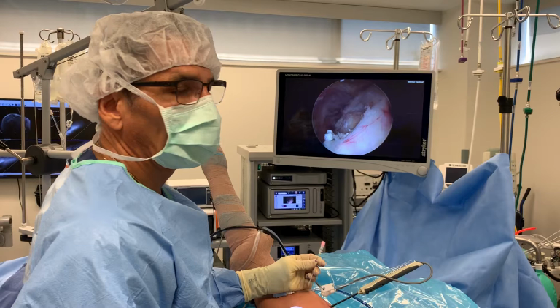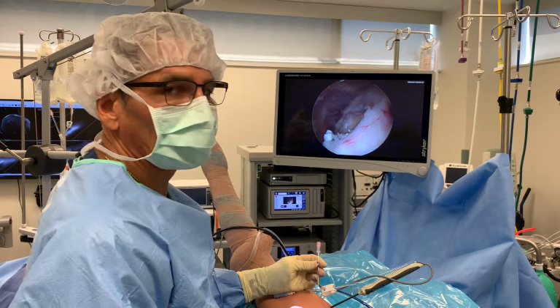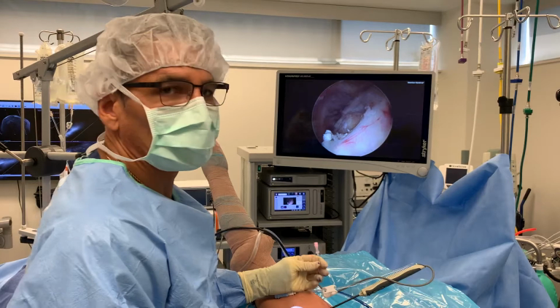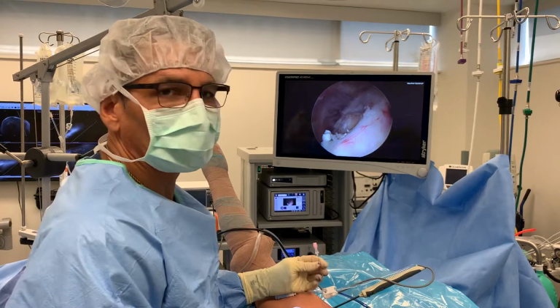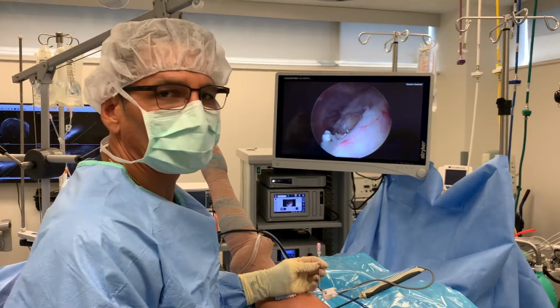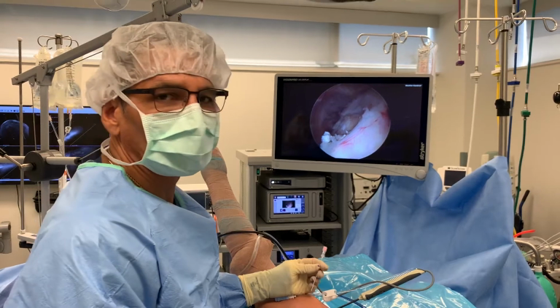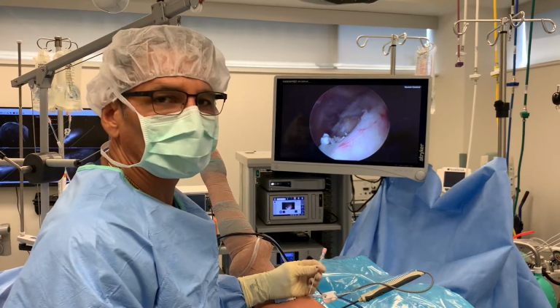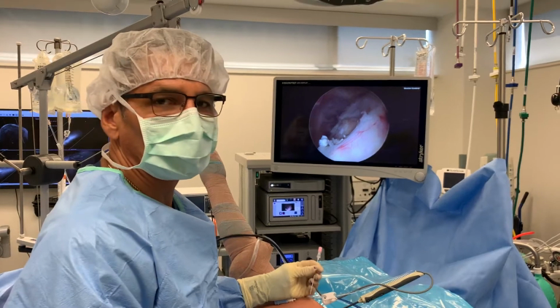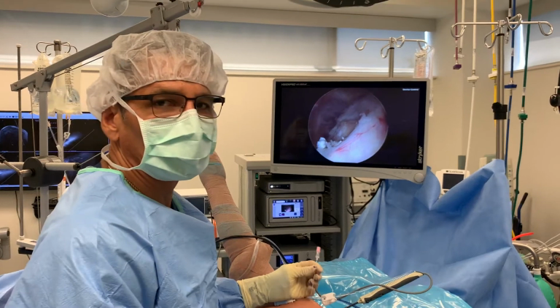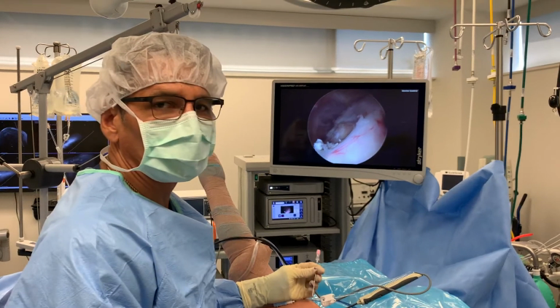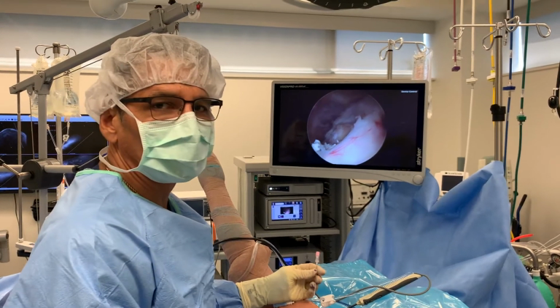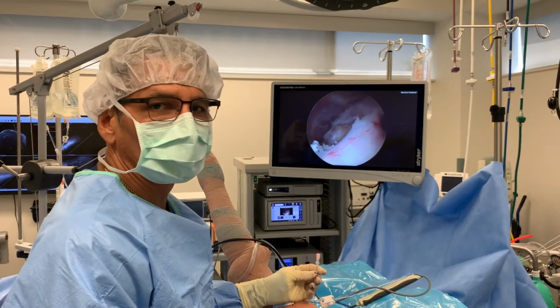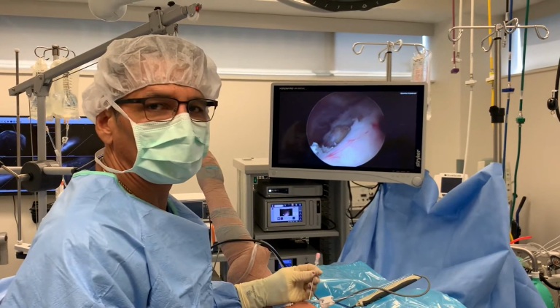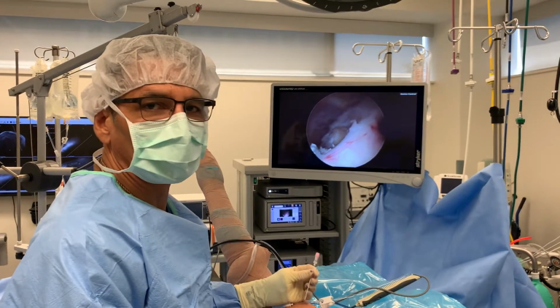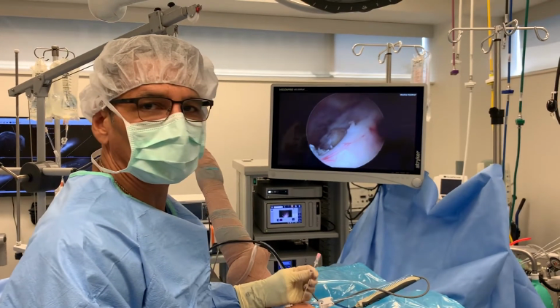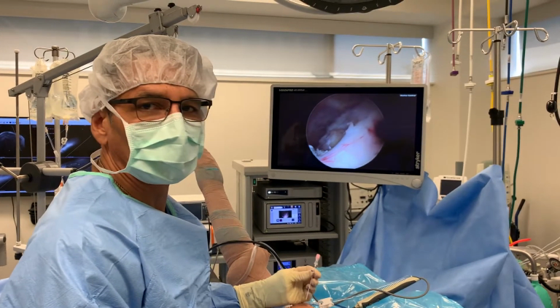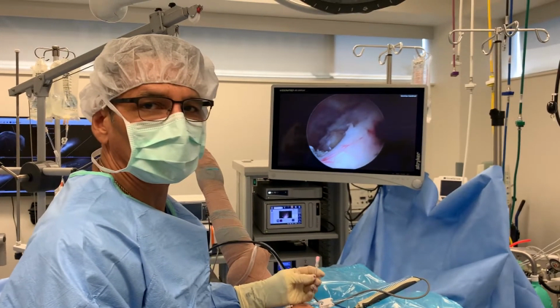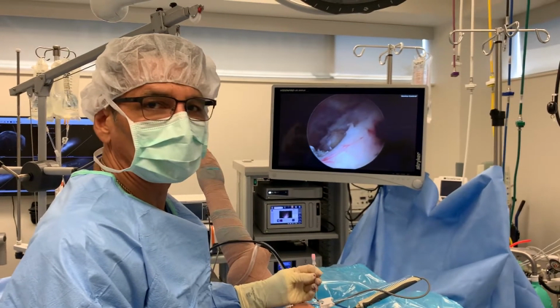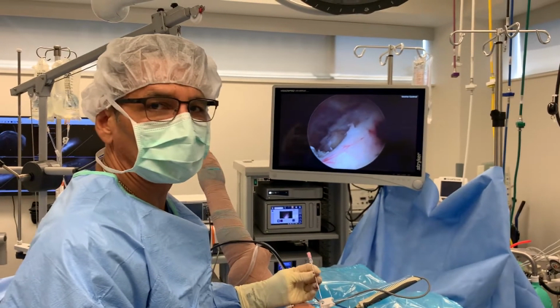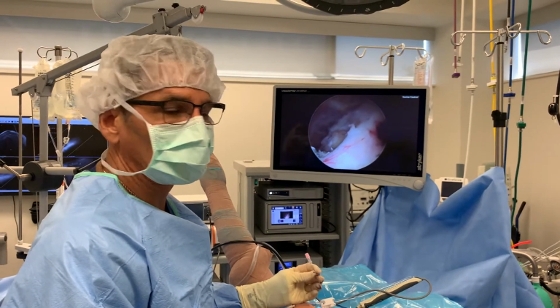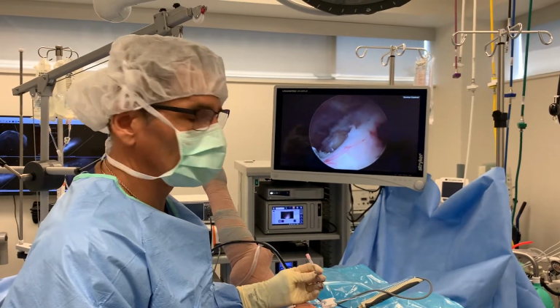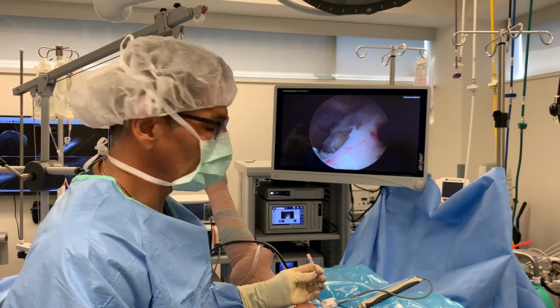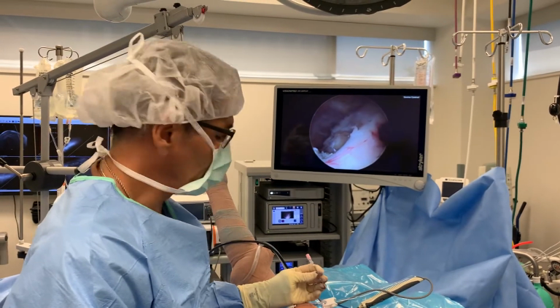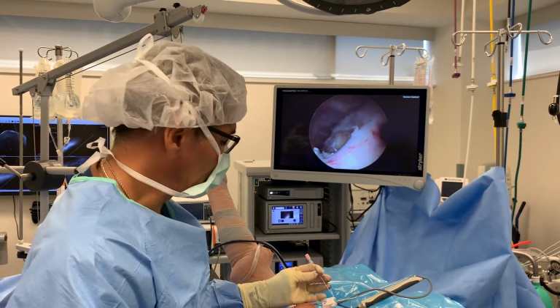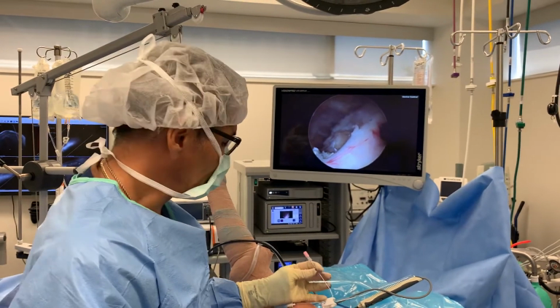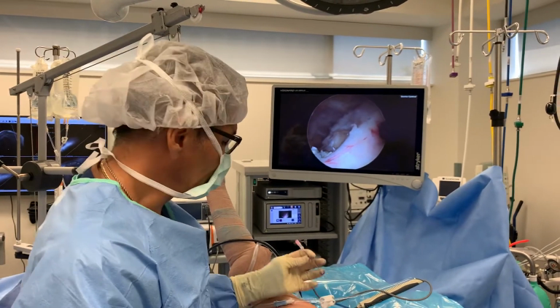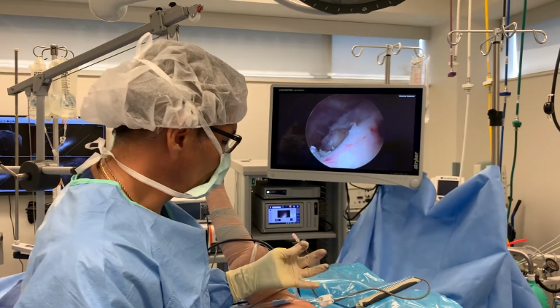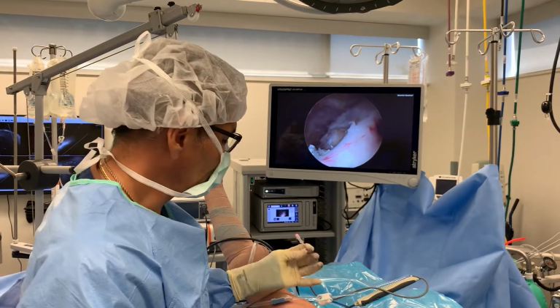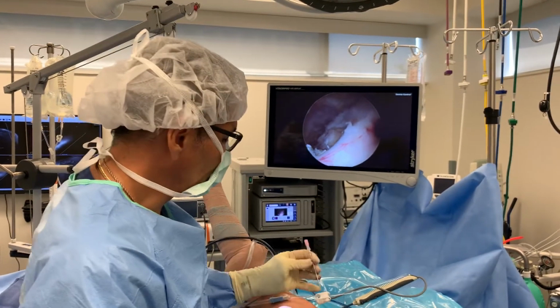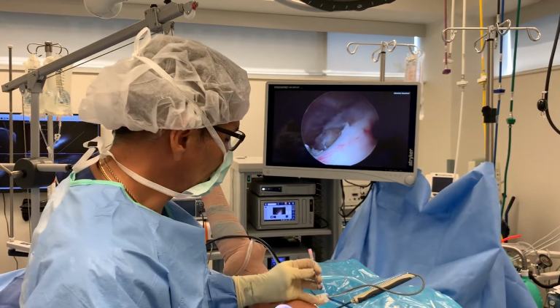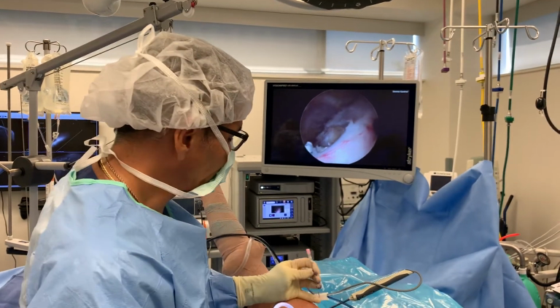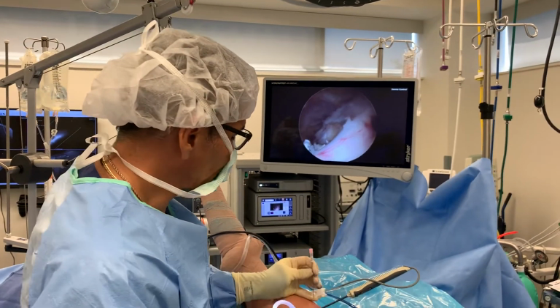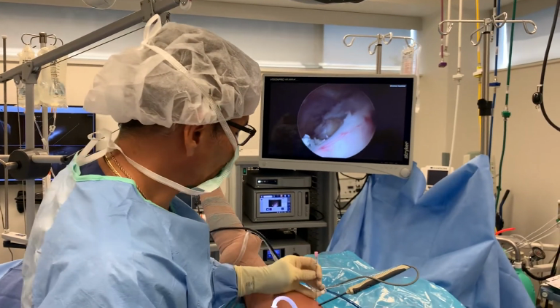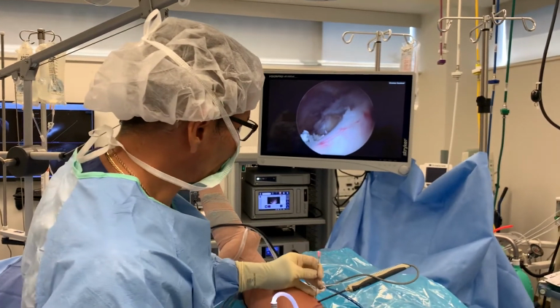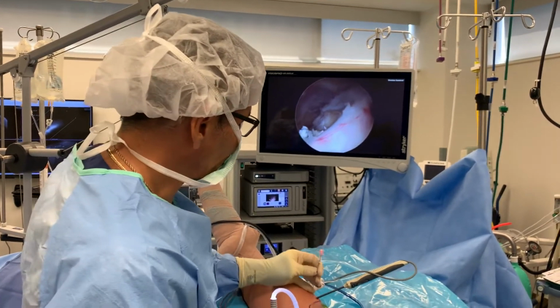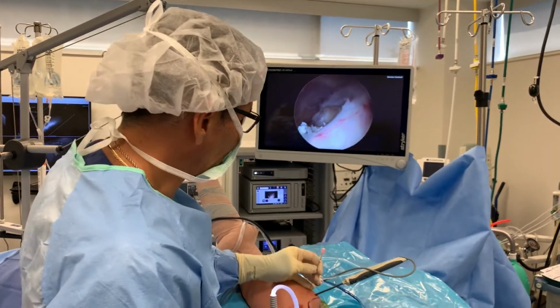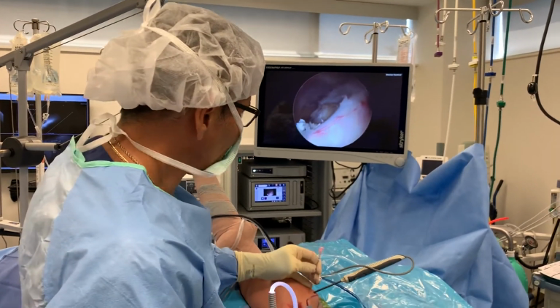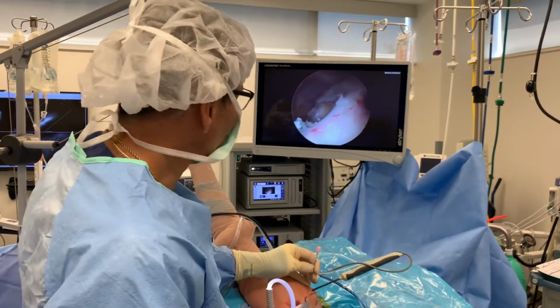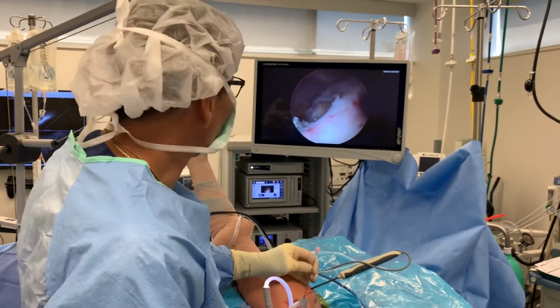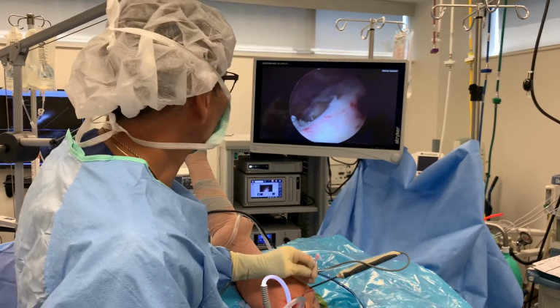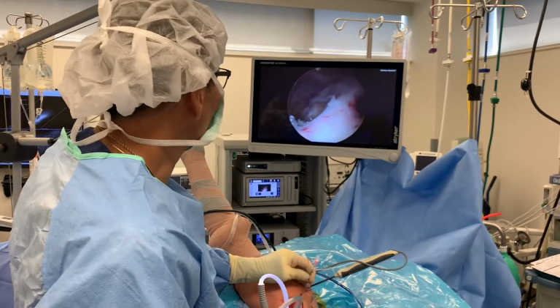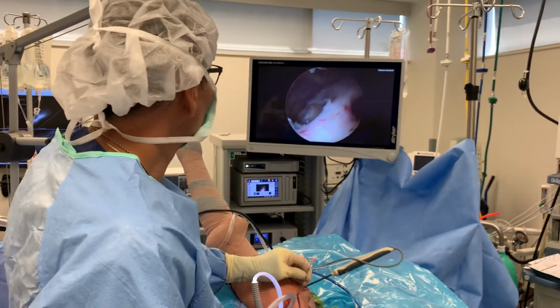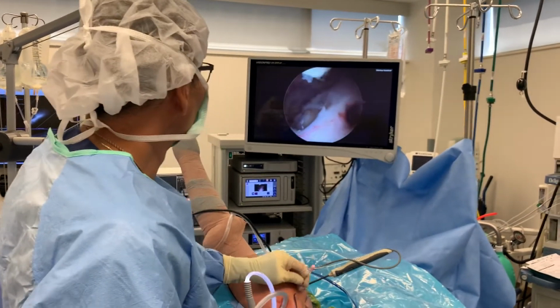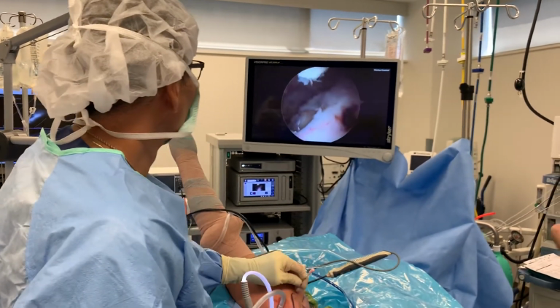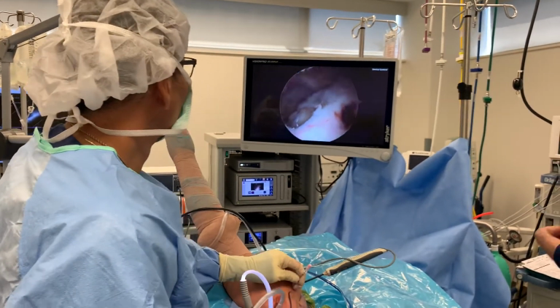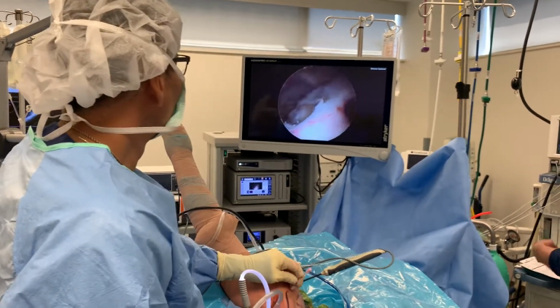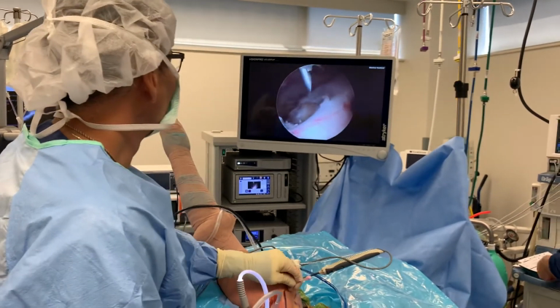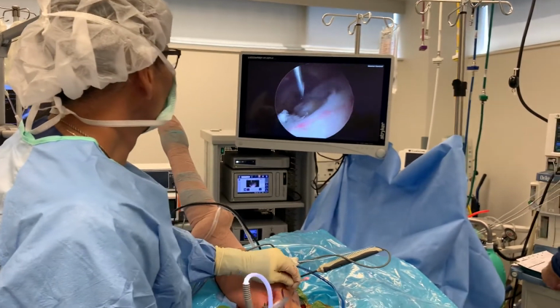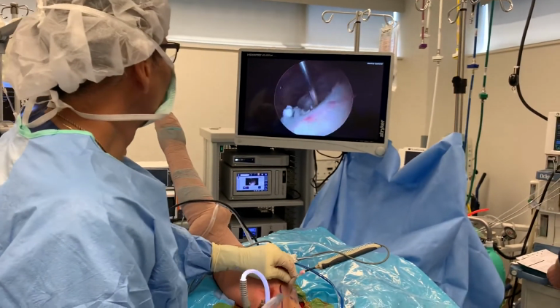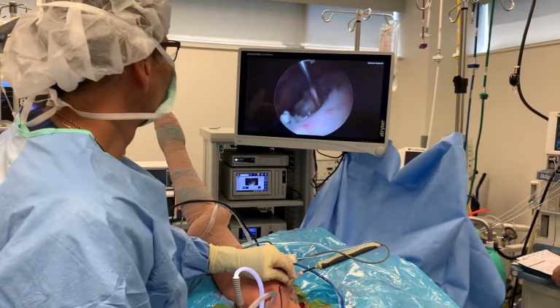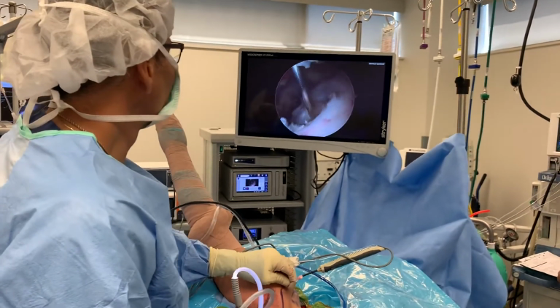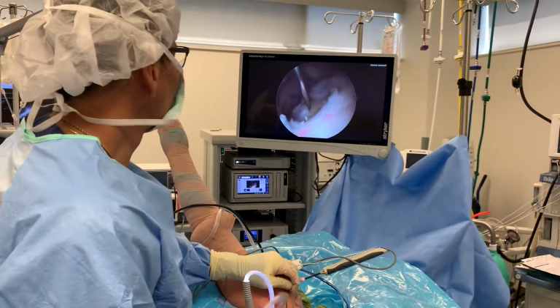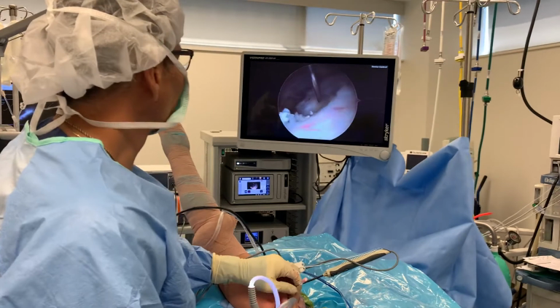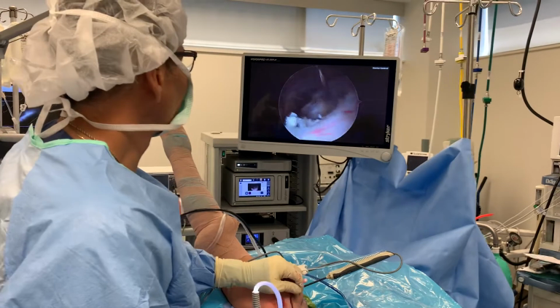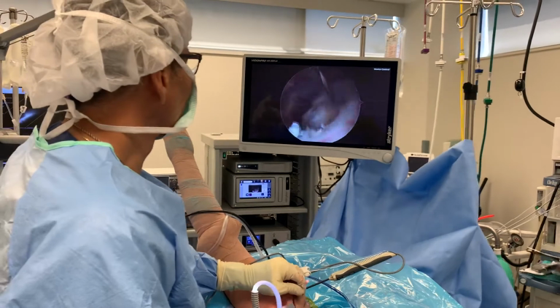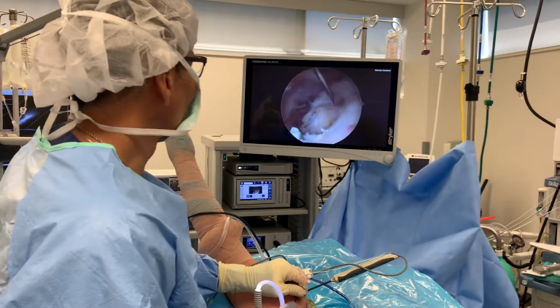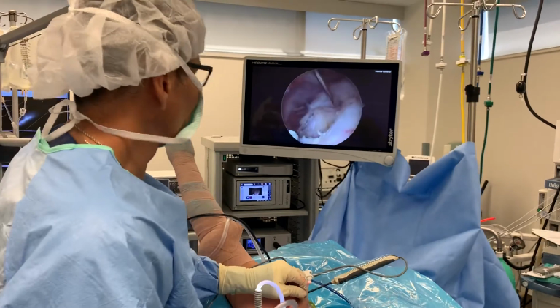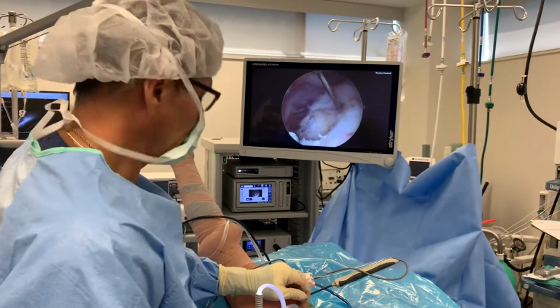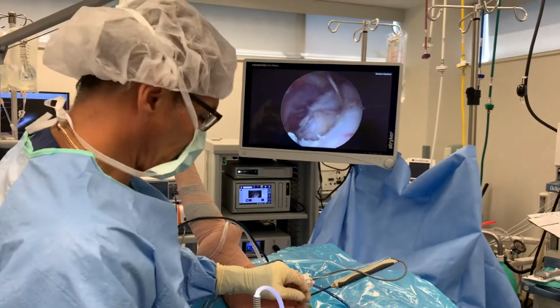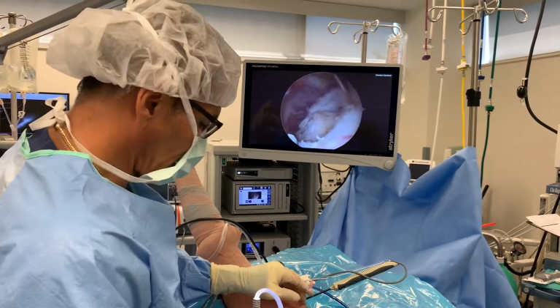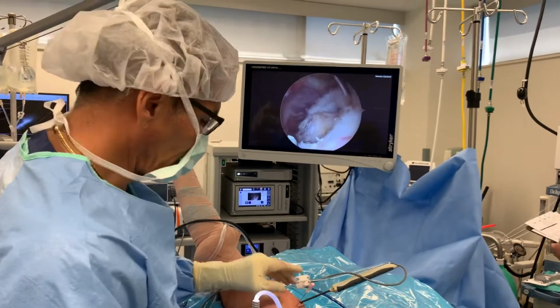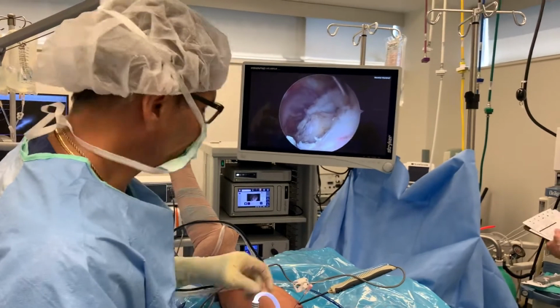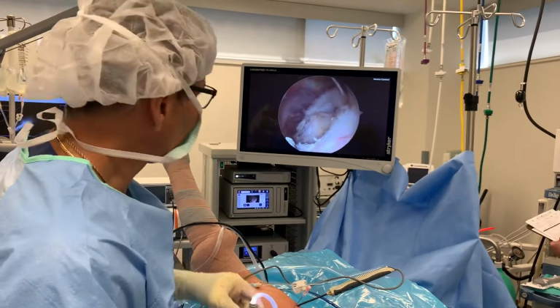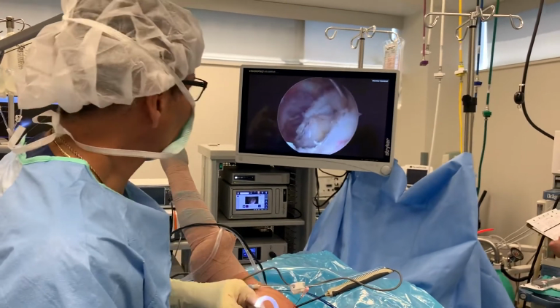Dr. Maura here, bringing you more cutting edge orthopedic surgery. Left shoulder arthroscopy — definite rotator cuff tear, that's what we're at right now.